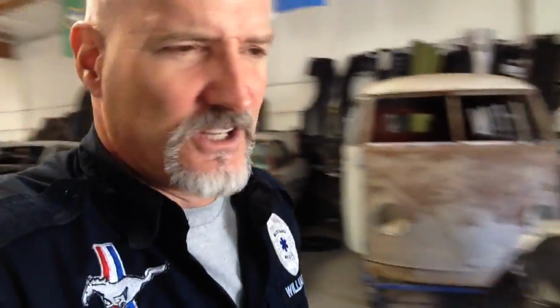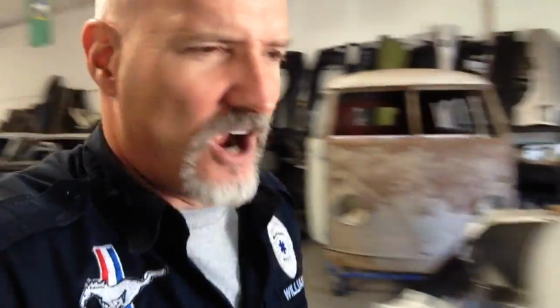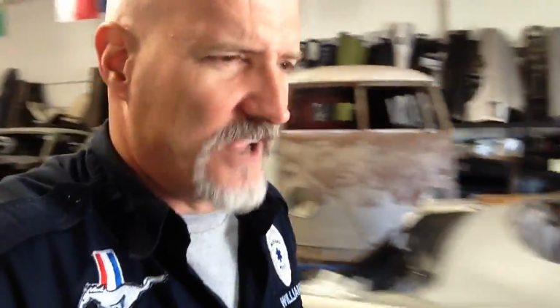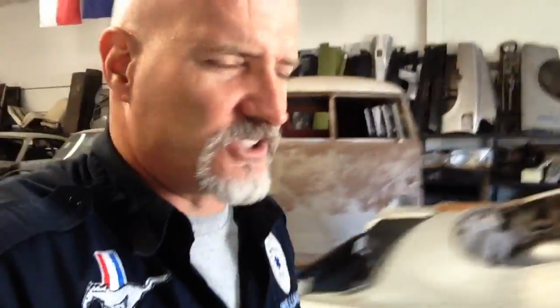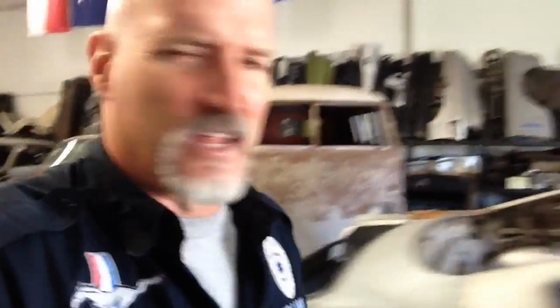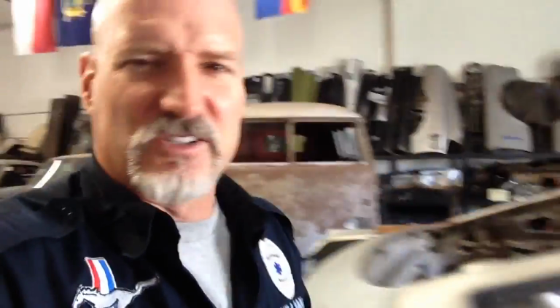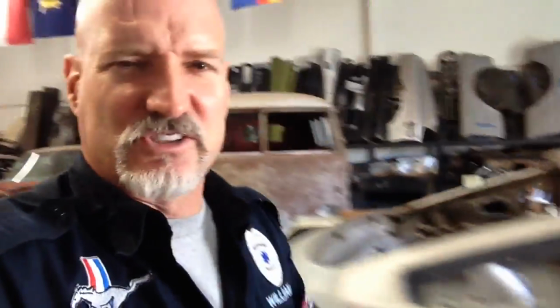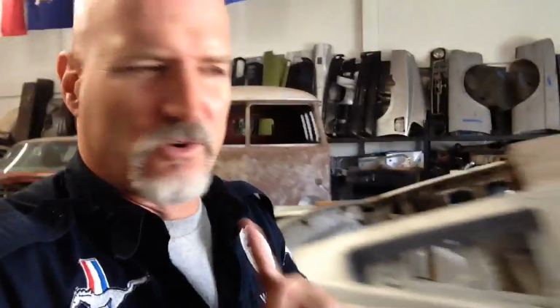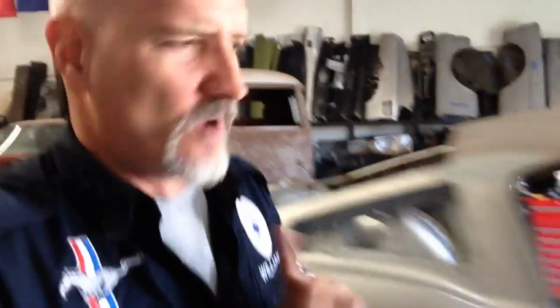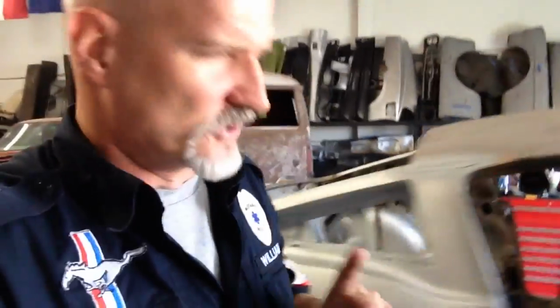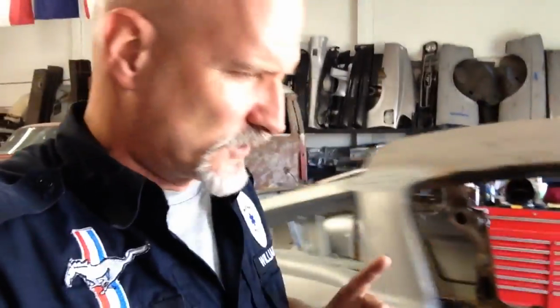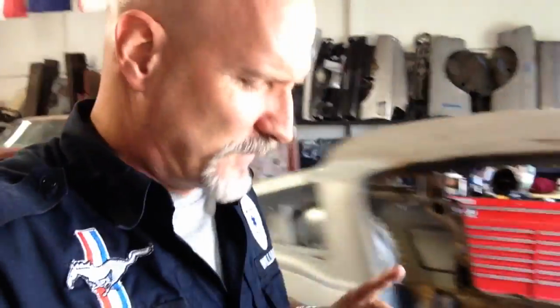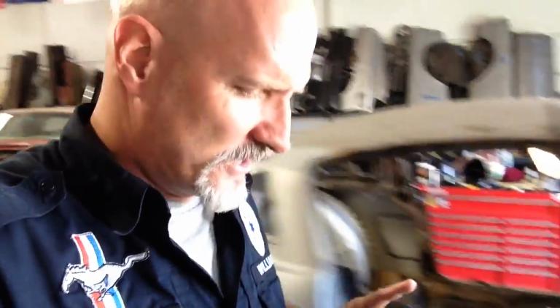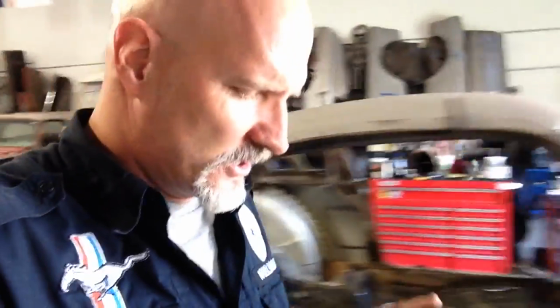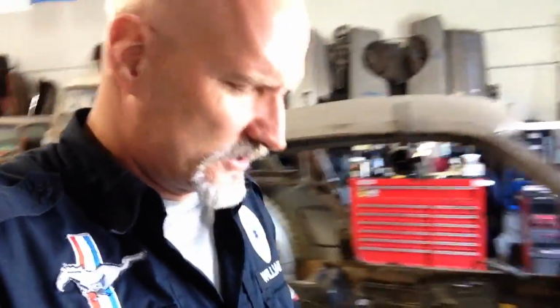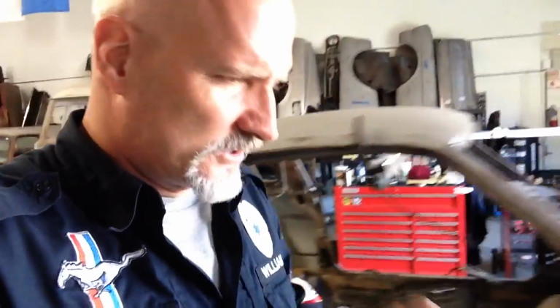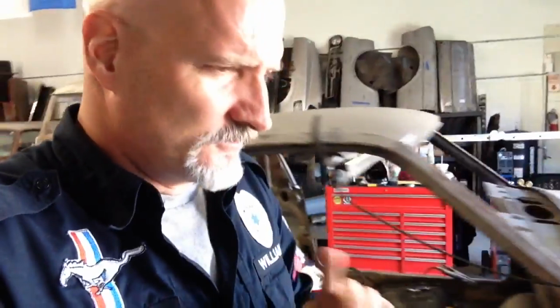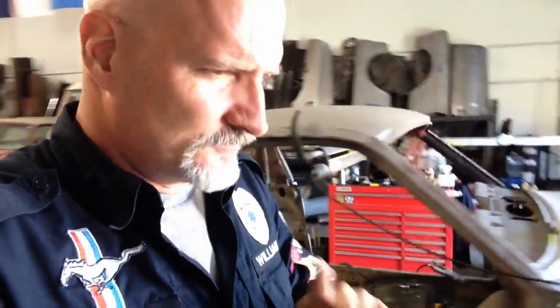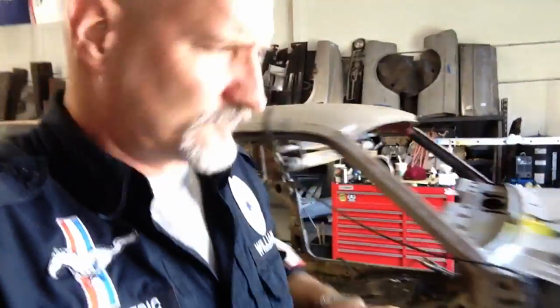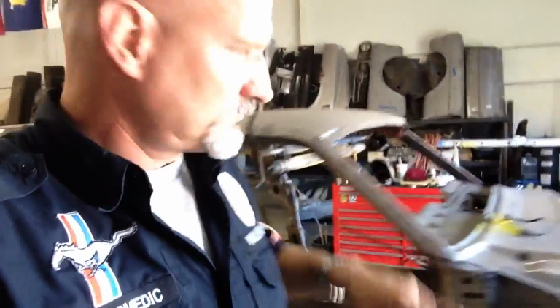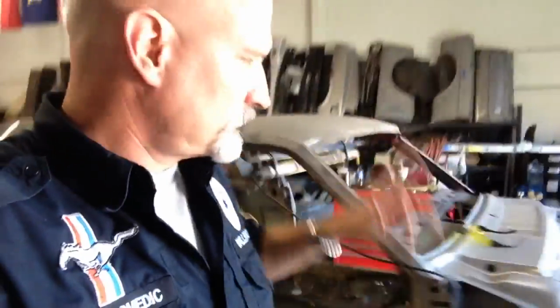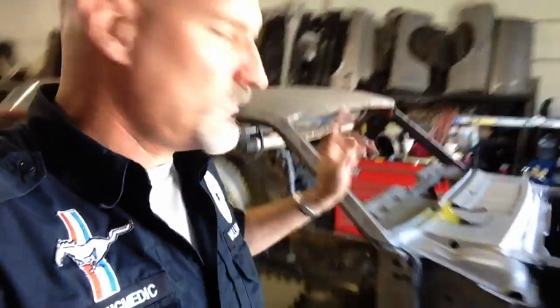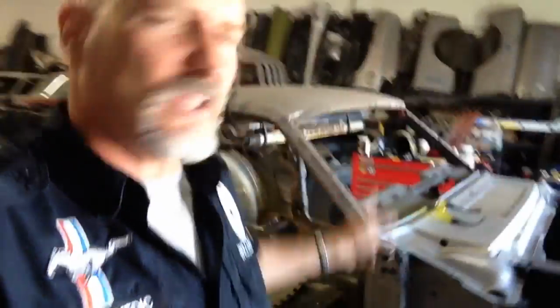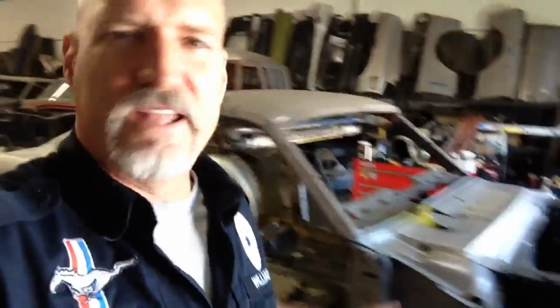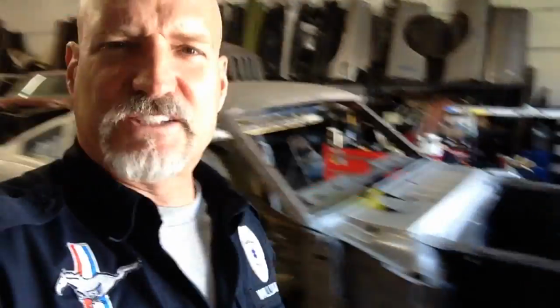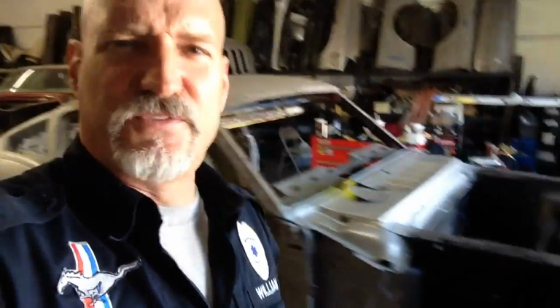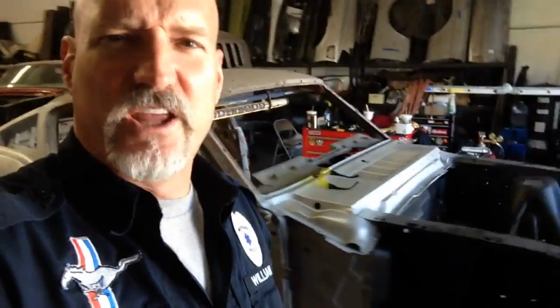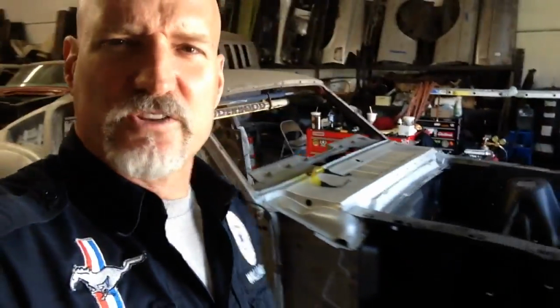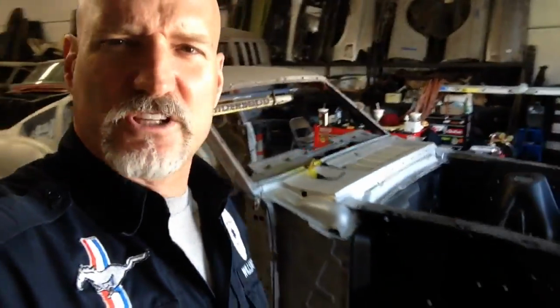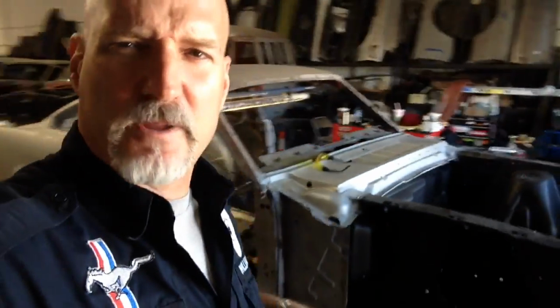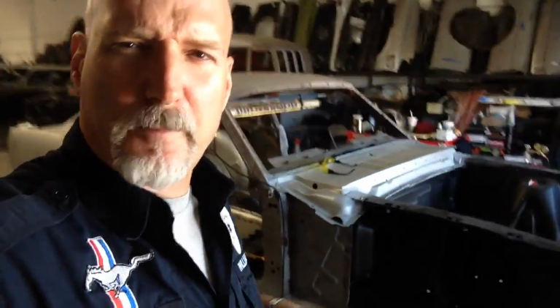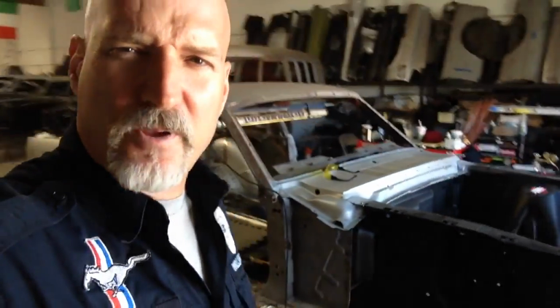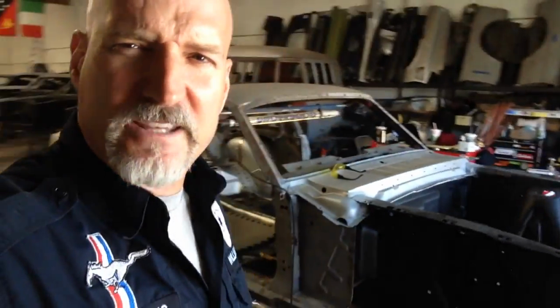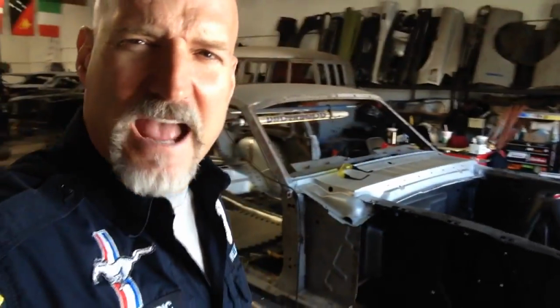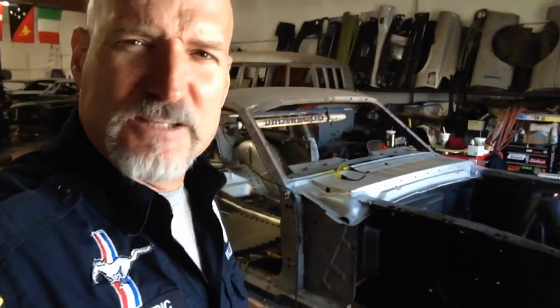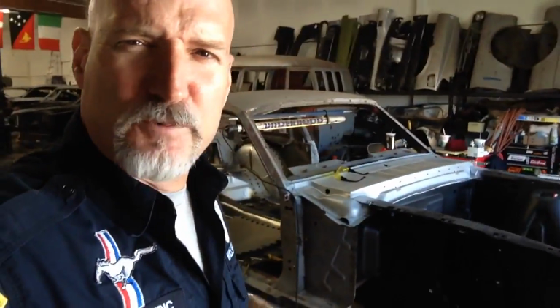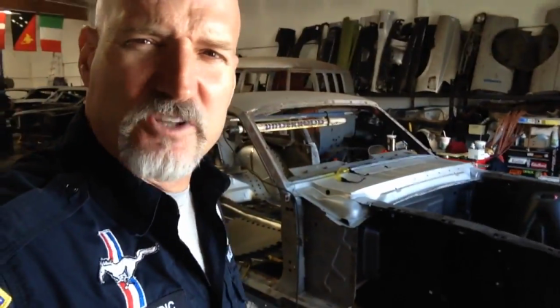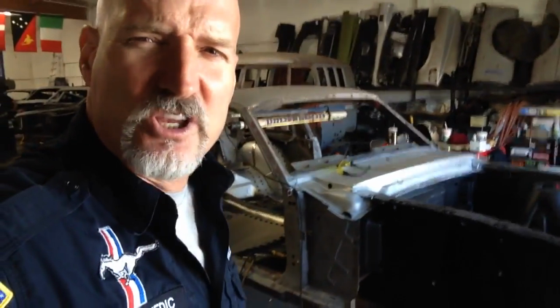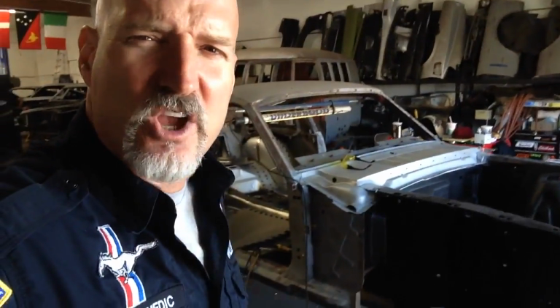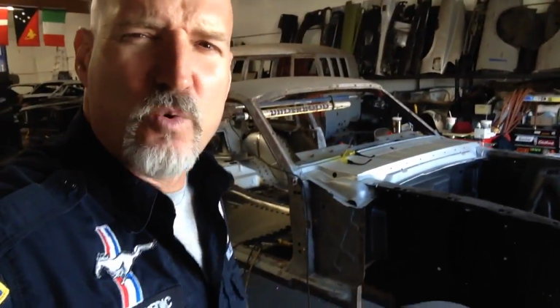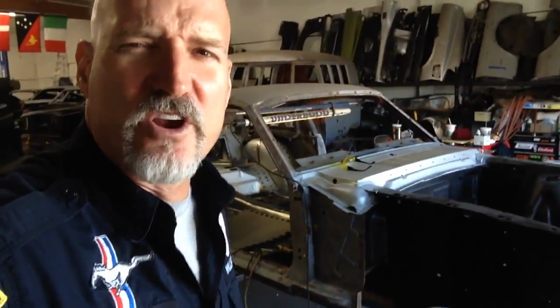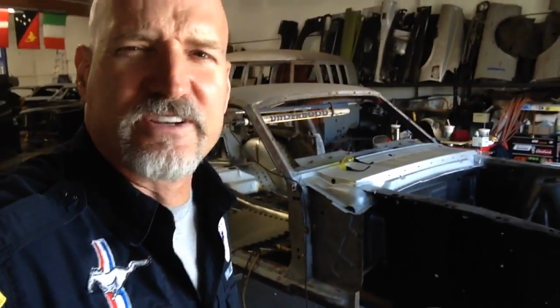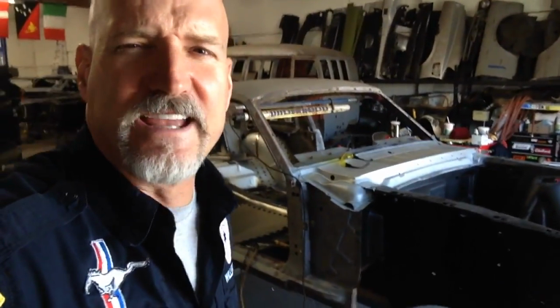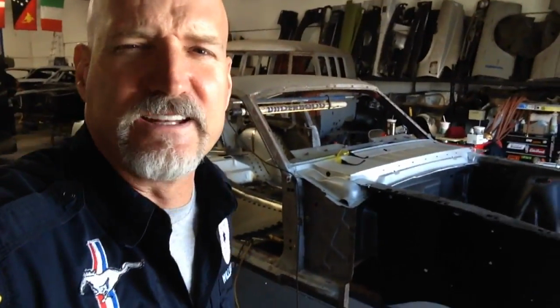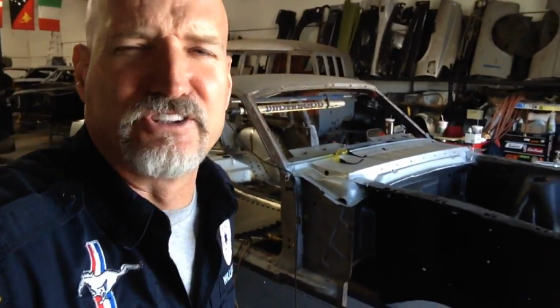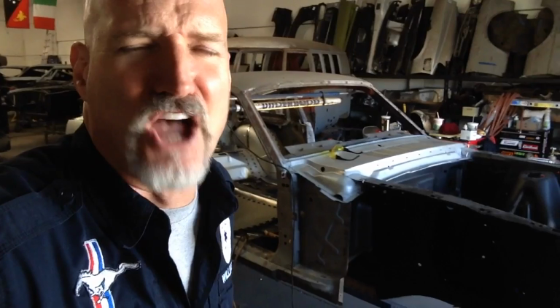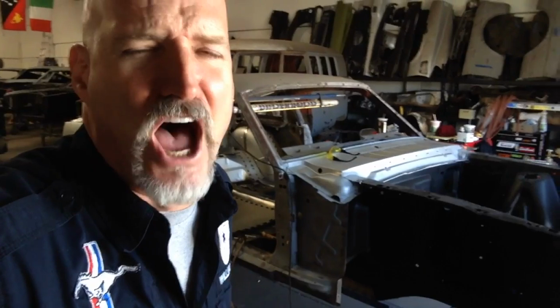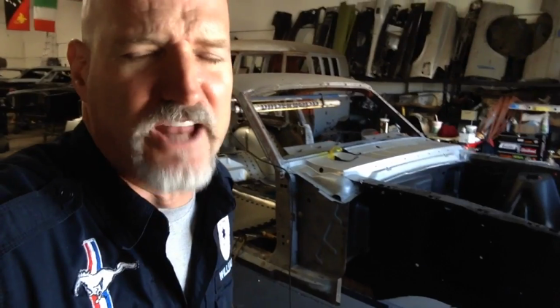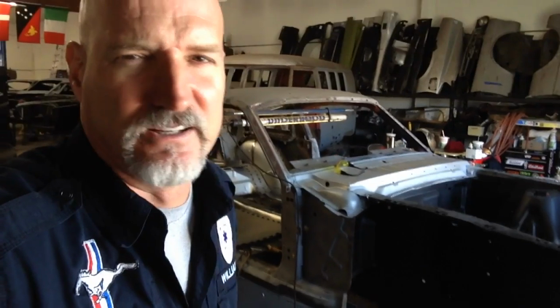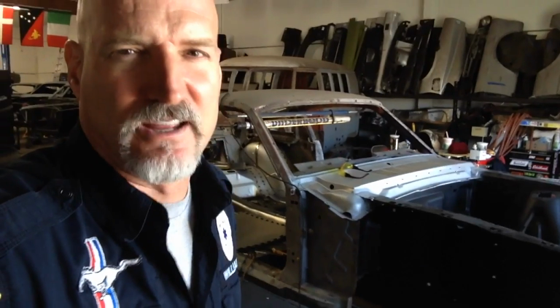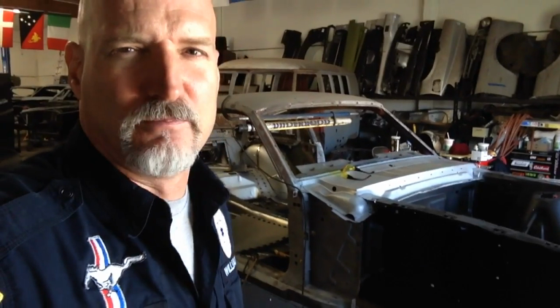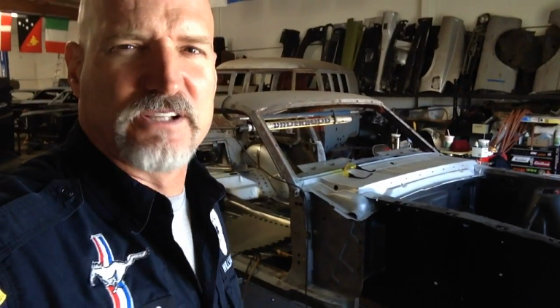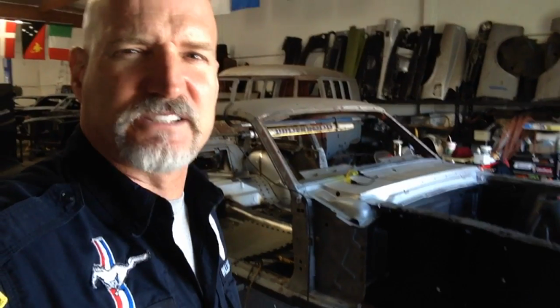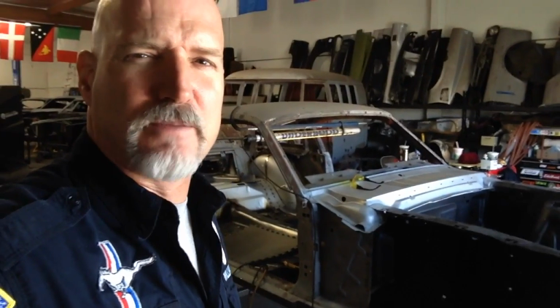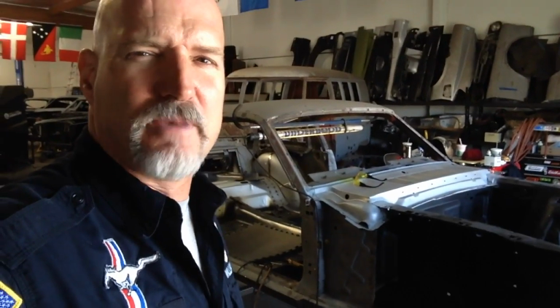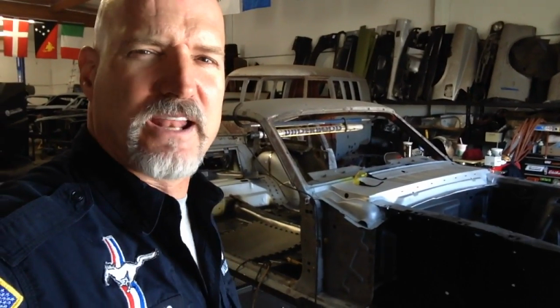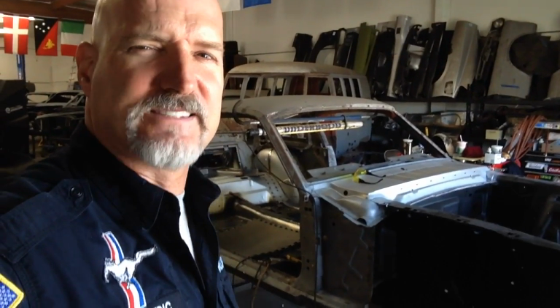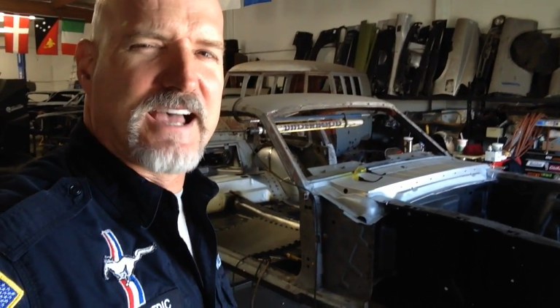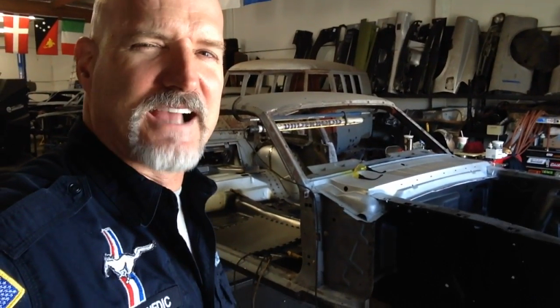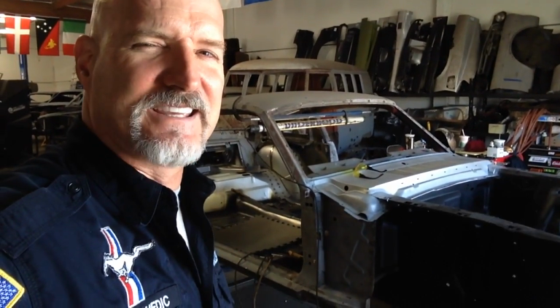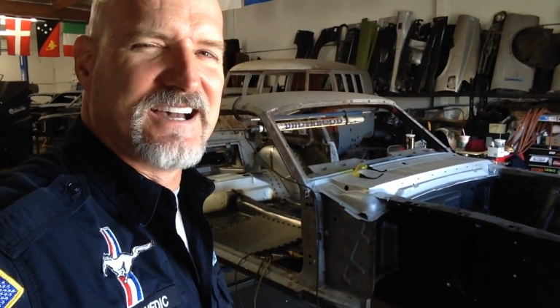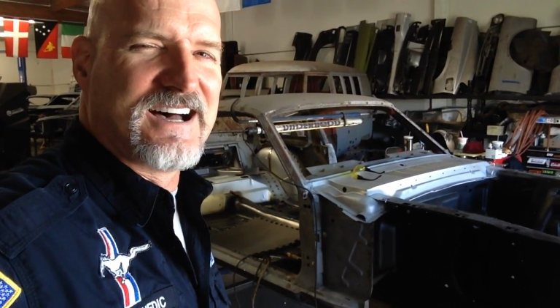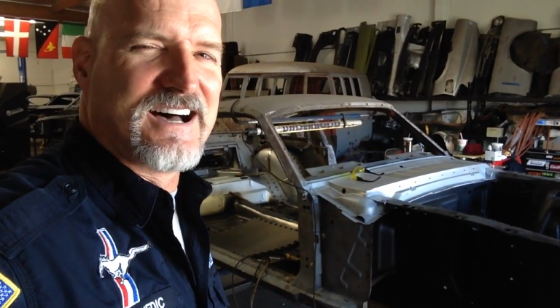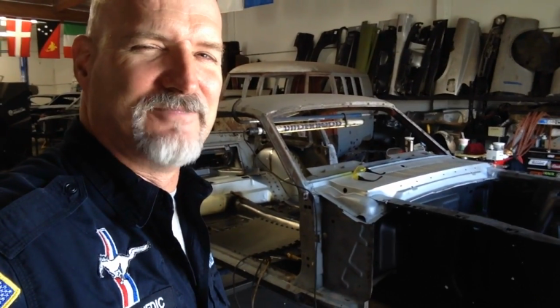All right, so that's what's going on with the spindles. The next video is going to be up on Casper's. We are getting it done at mustangmedic.com.